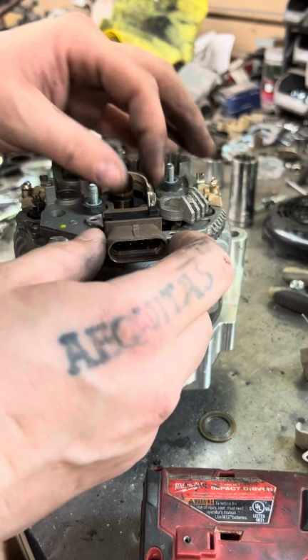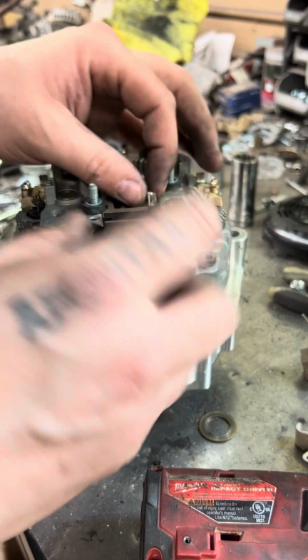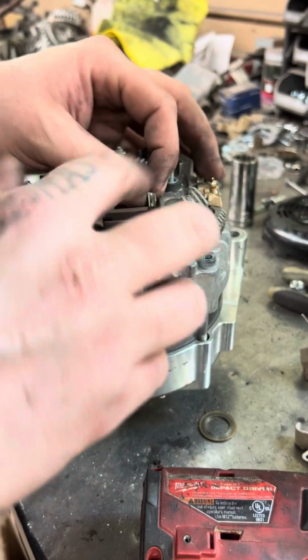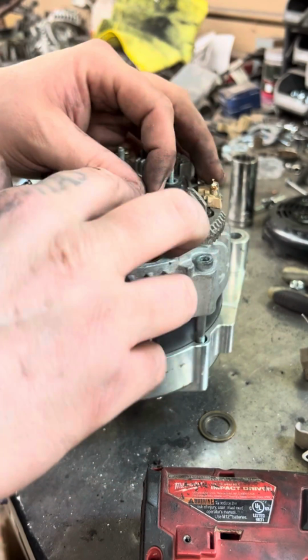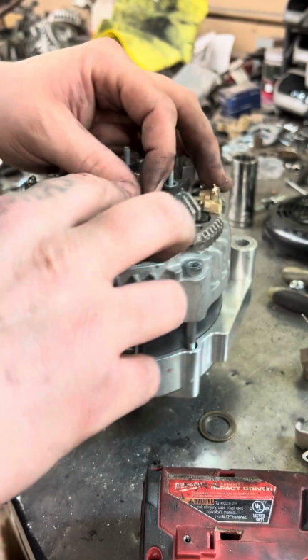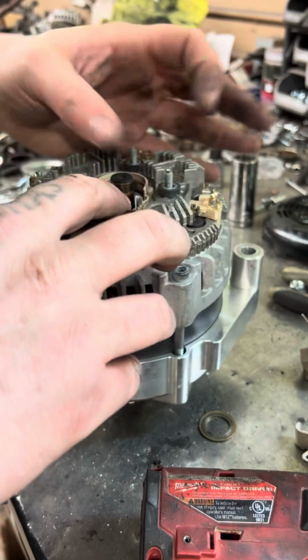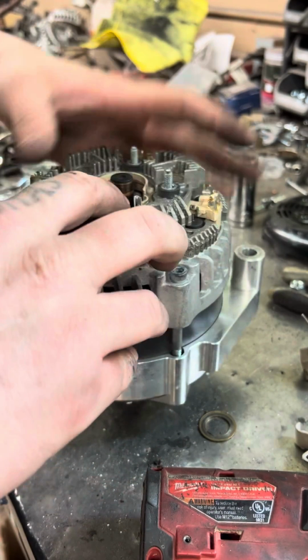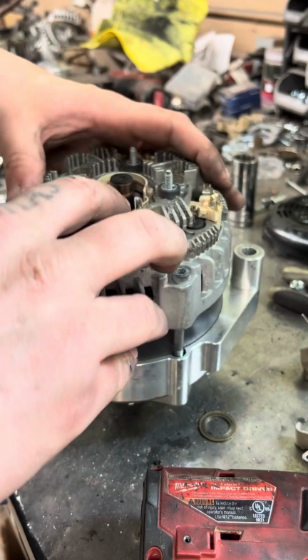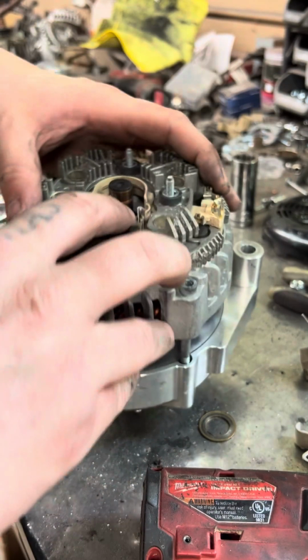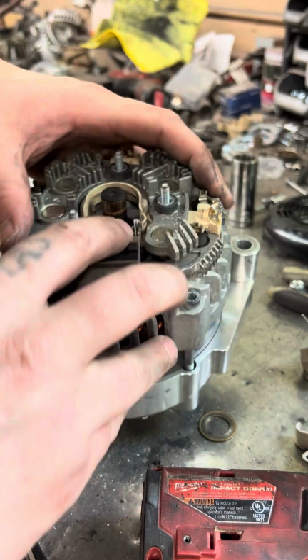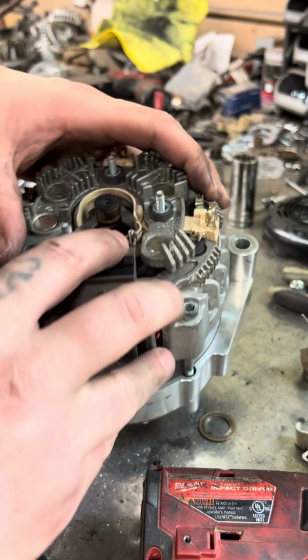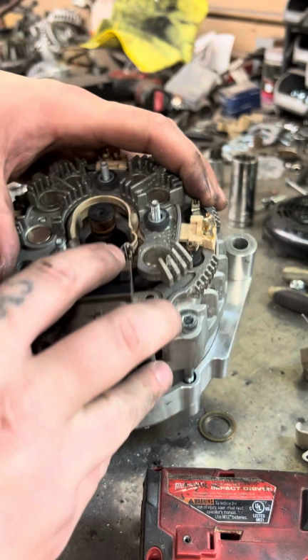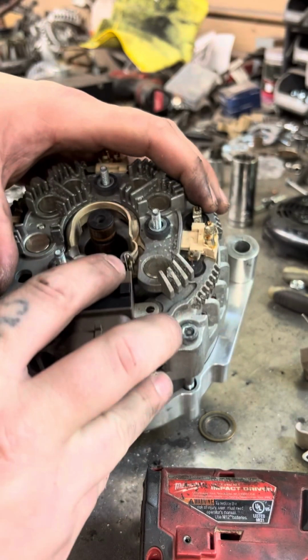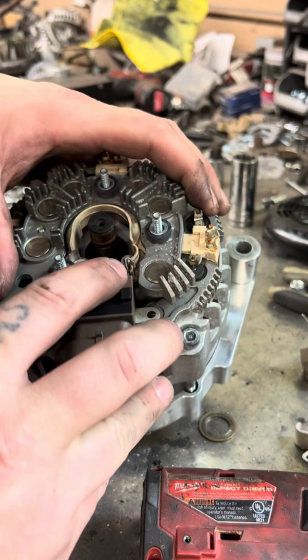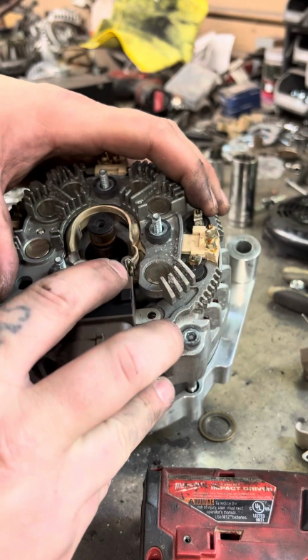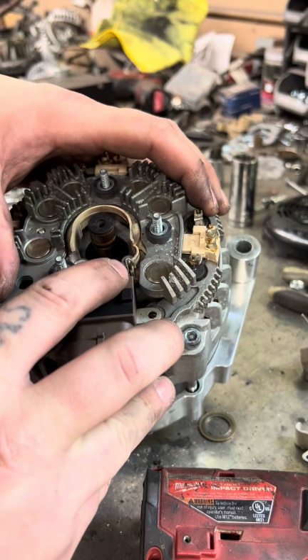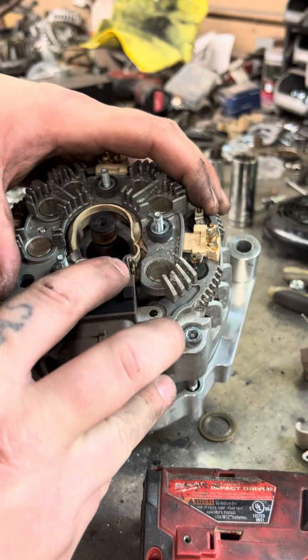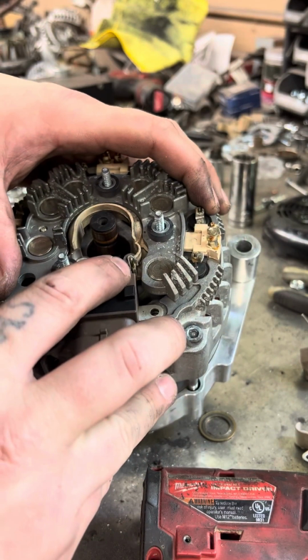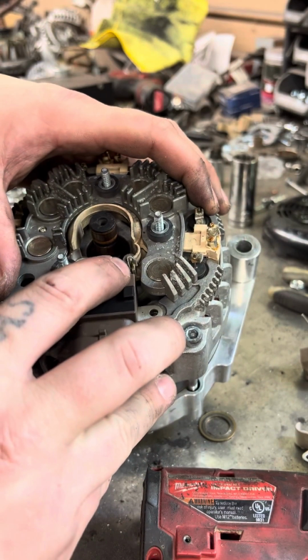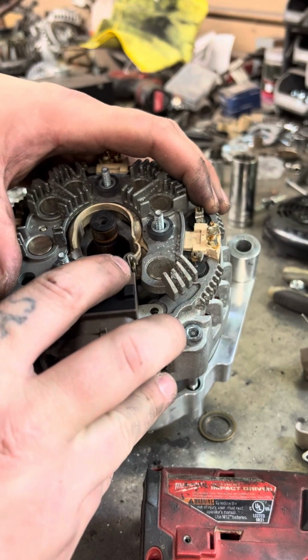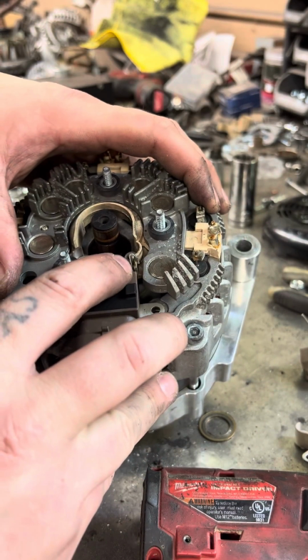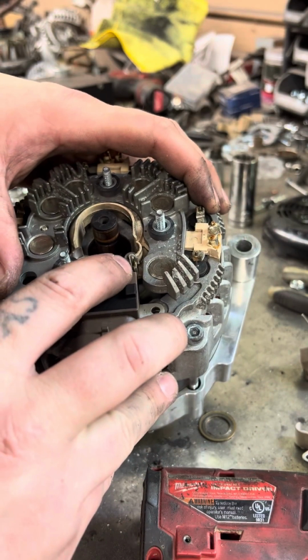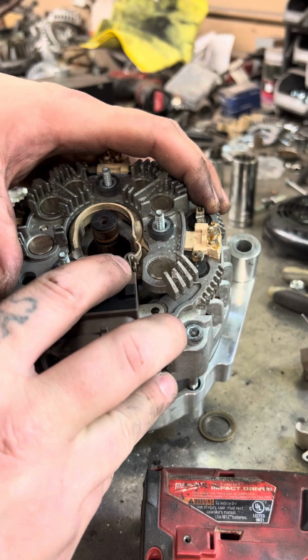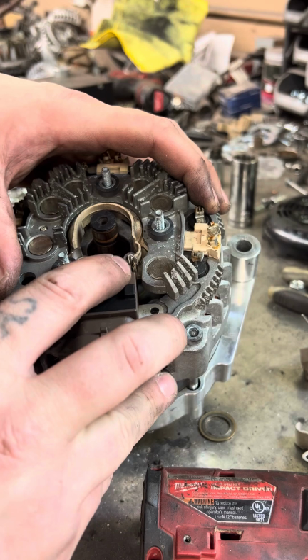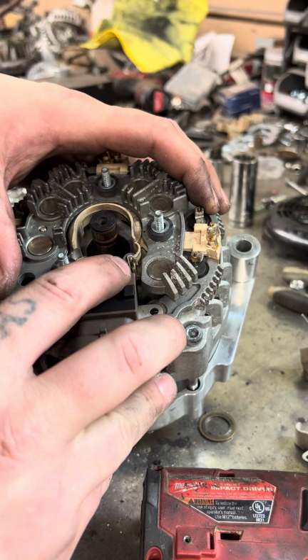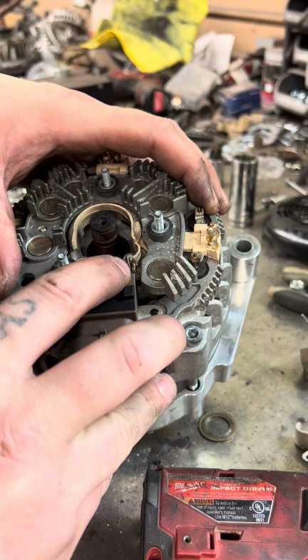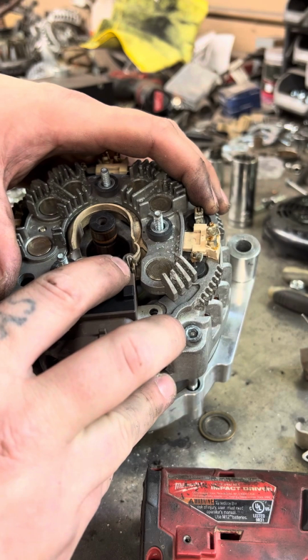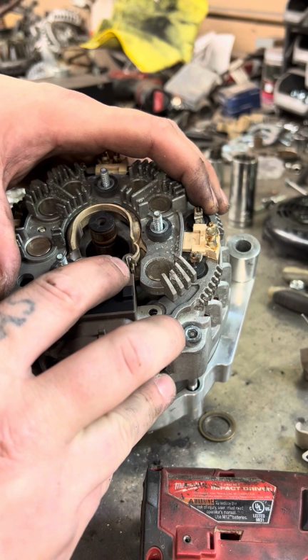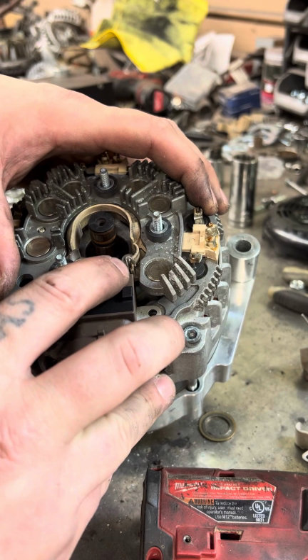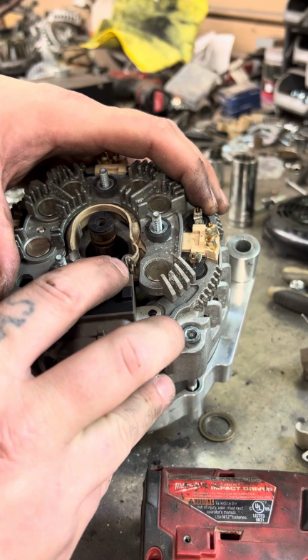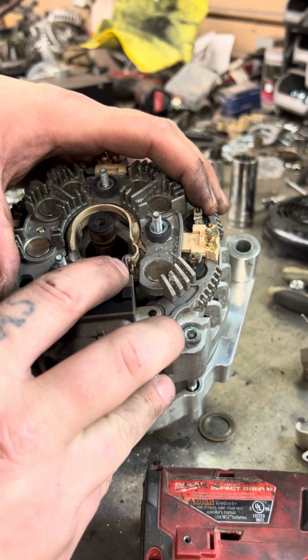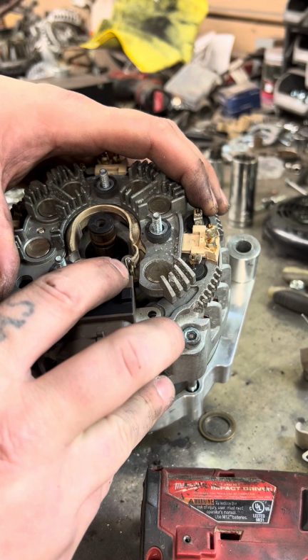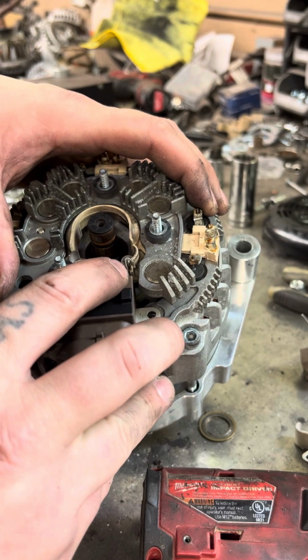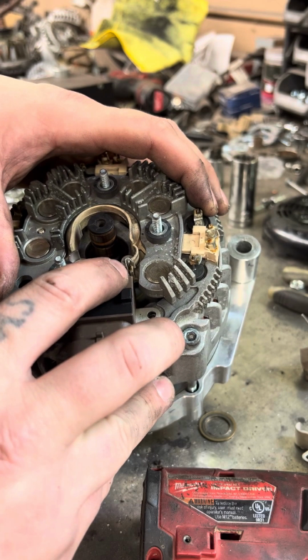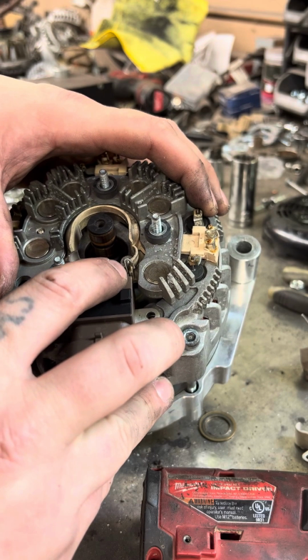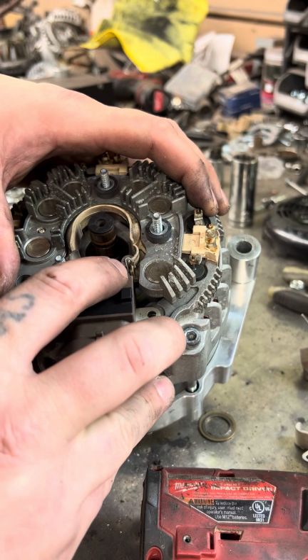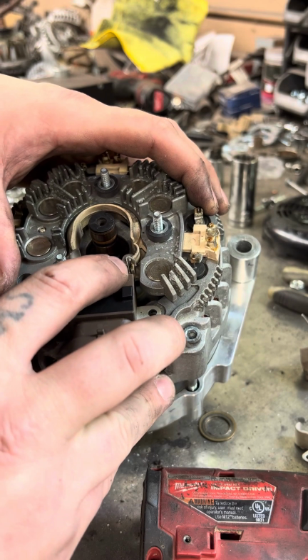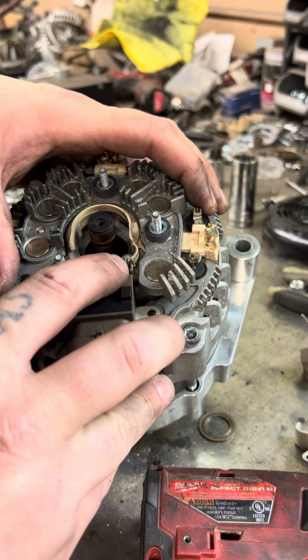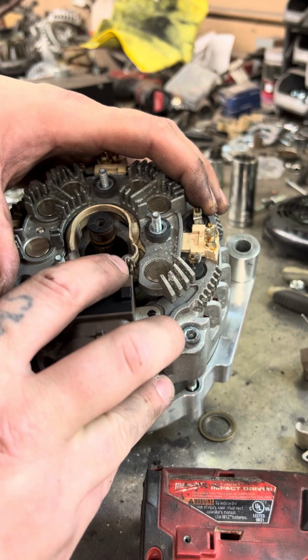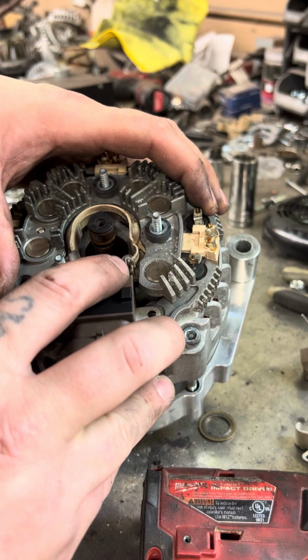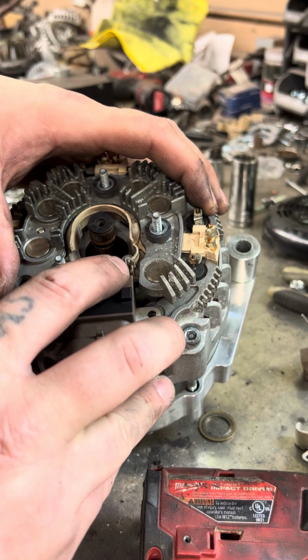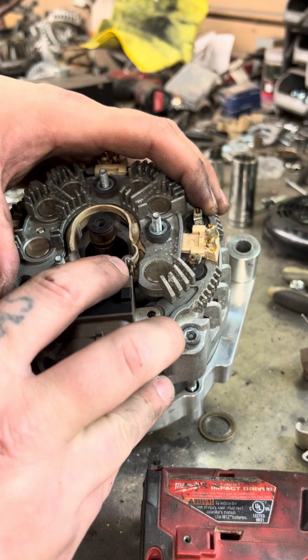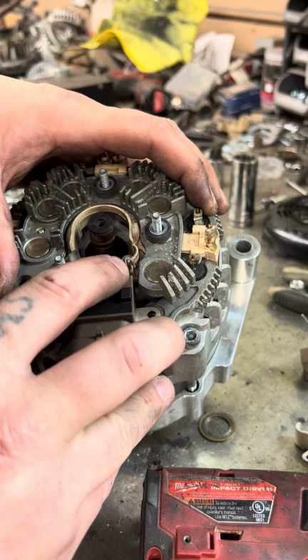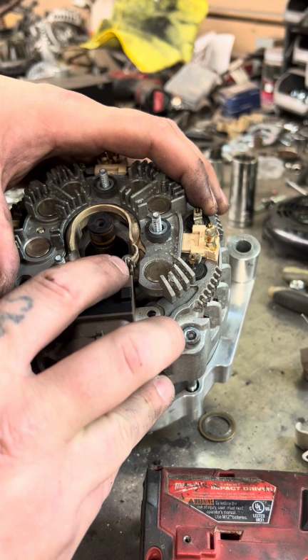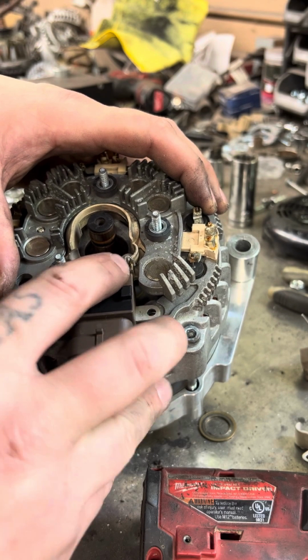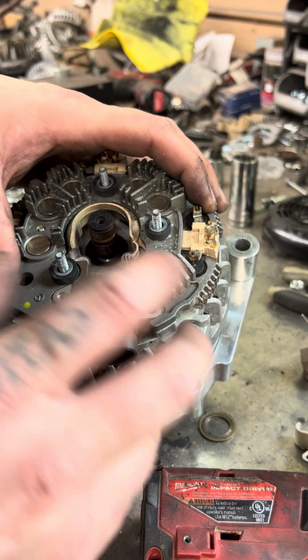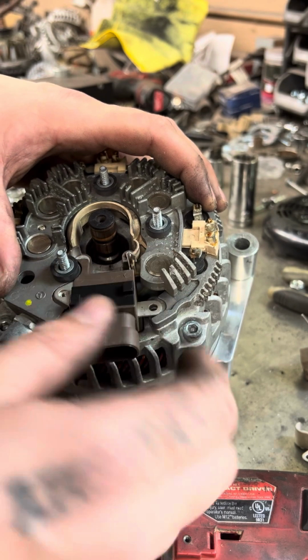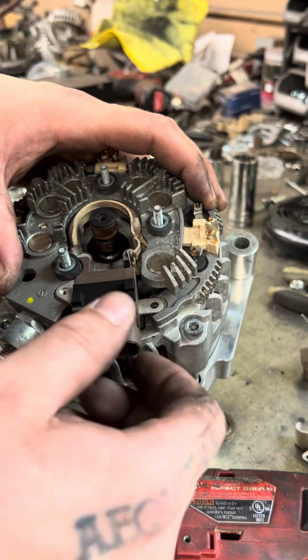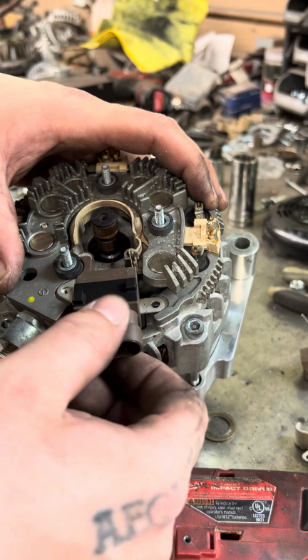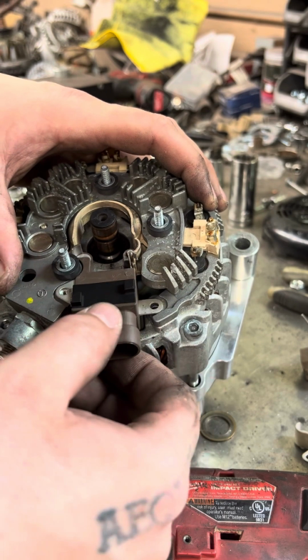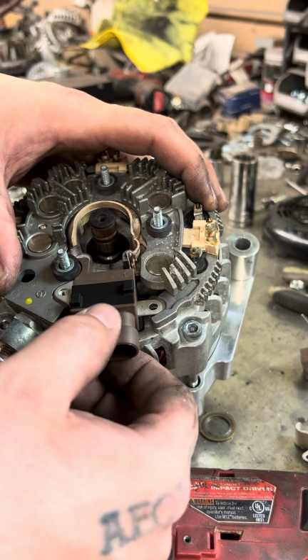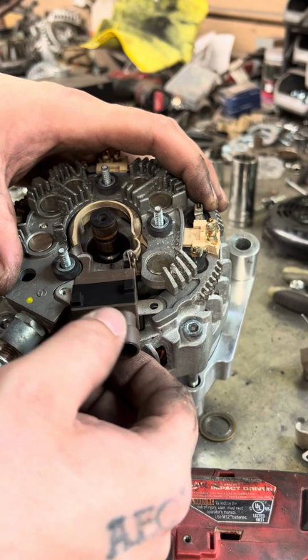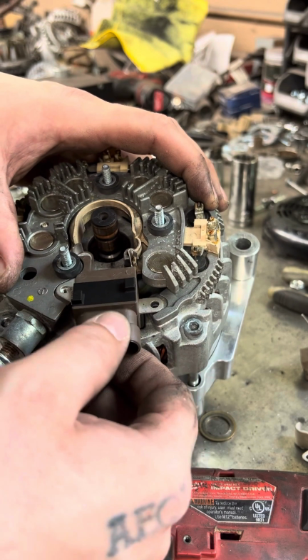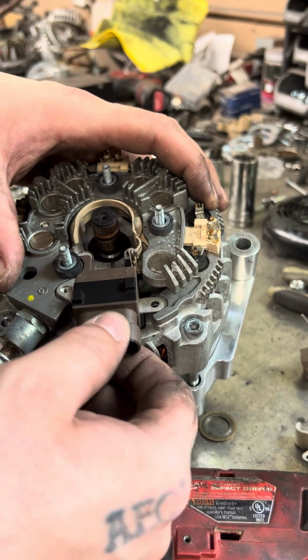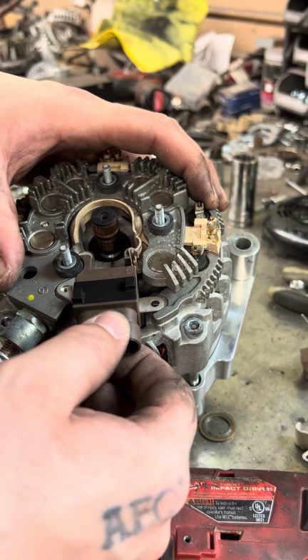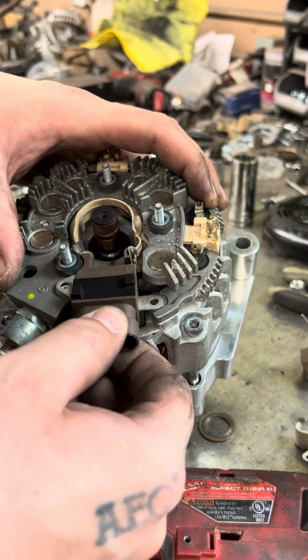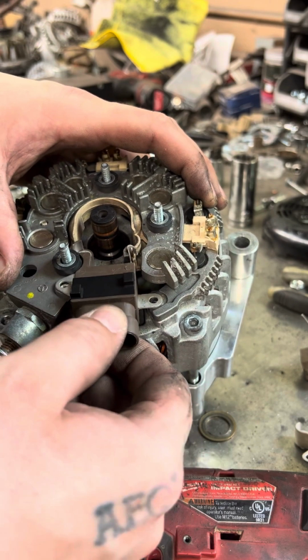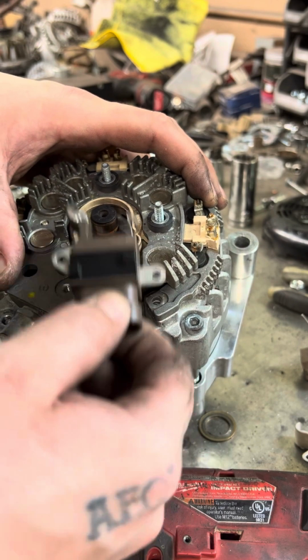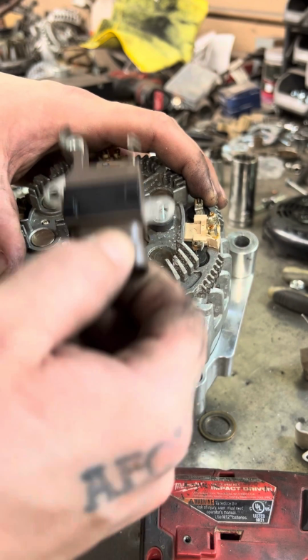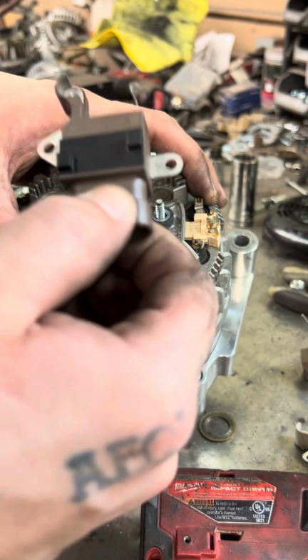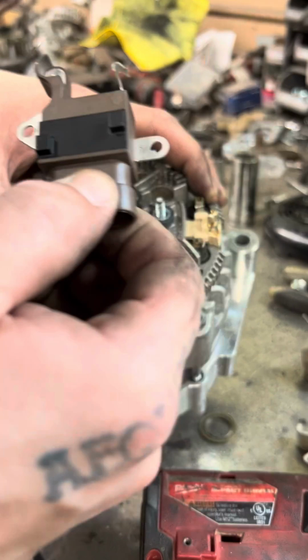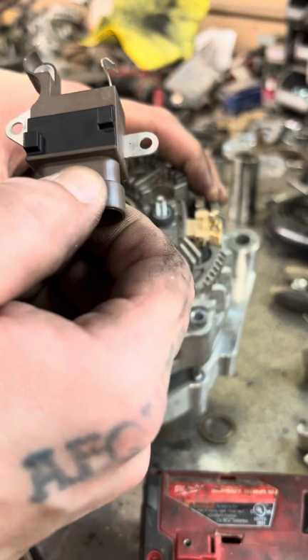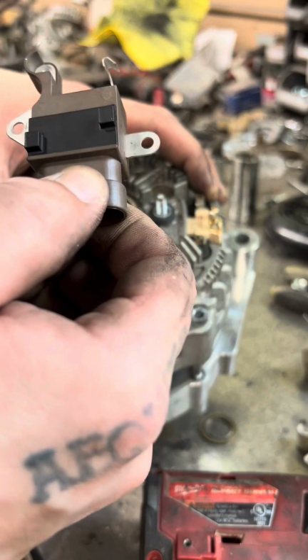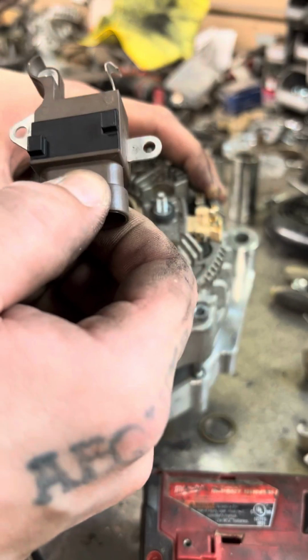The connection will be soldered, at least it will be on our alternators. All you have to do is heat it up to soften the solder and just slide it off.